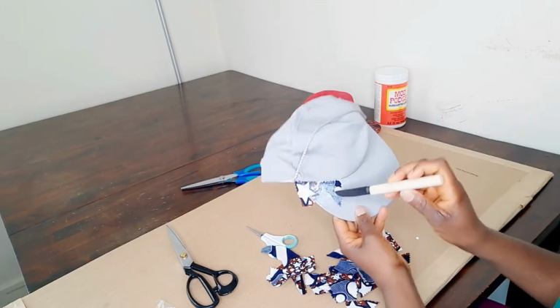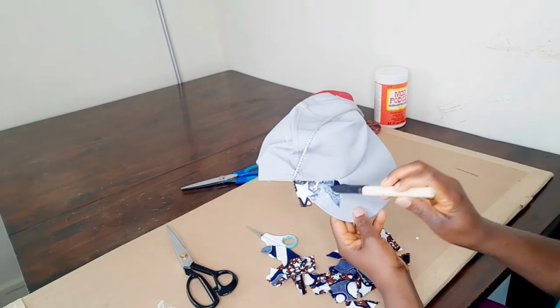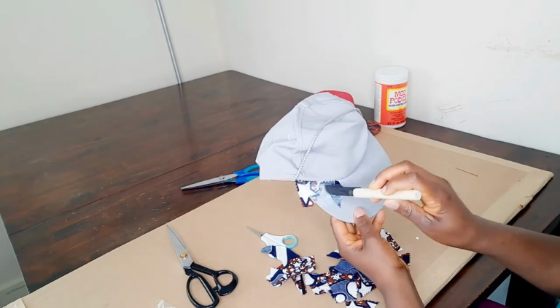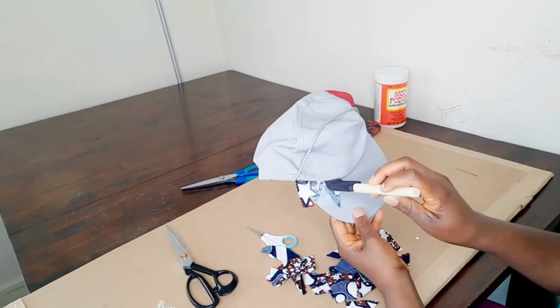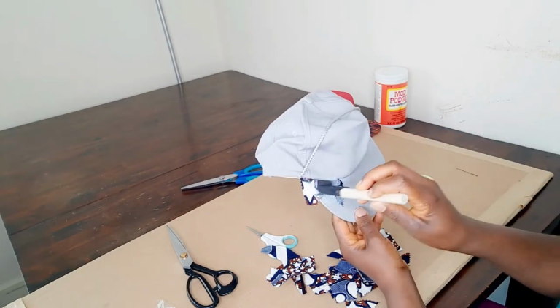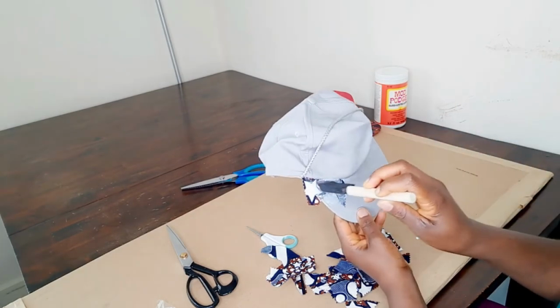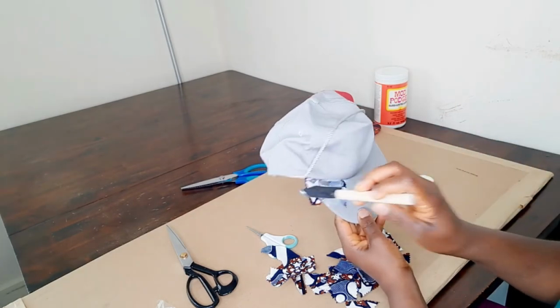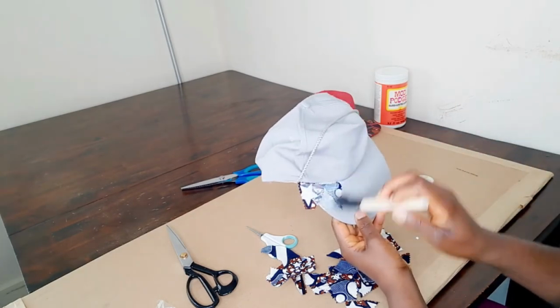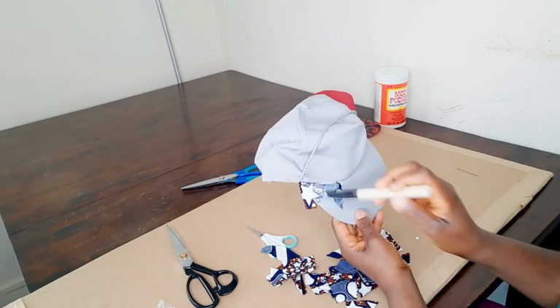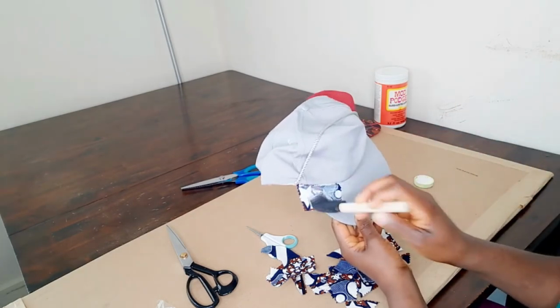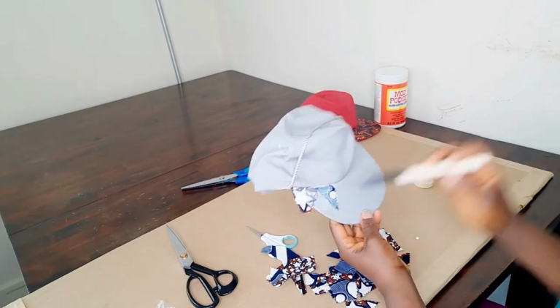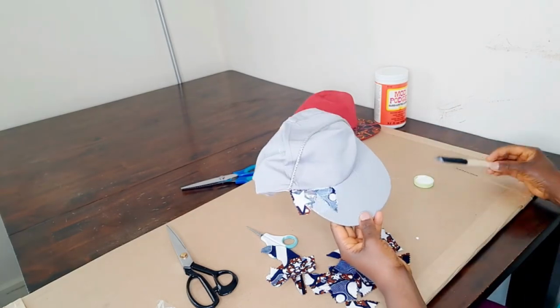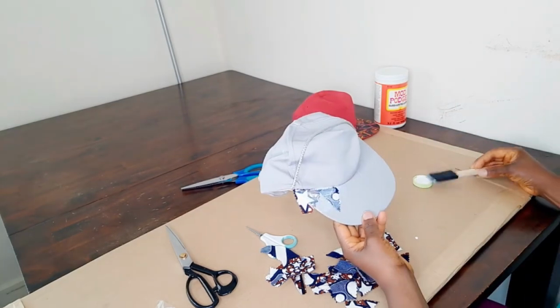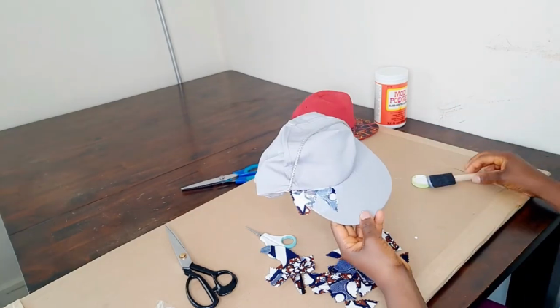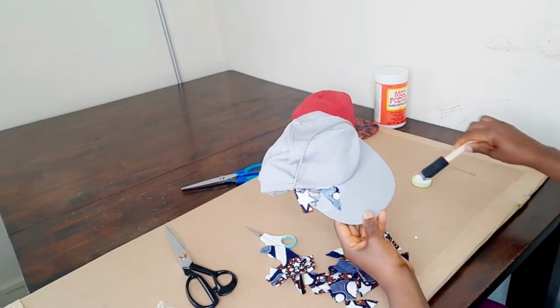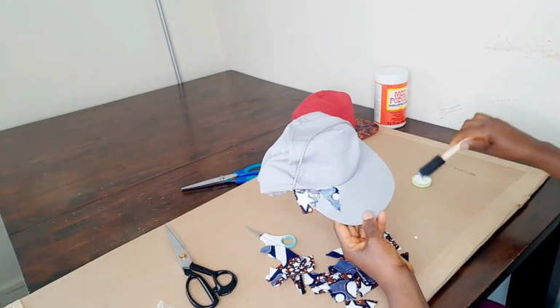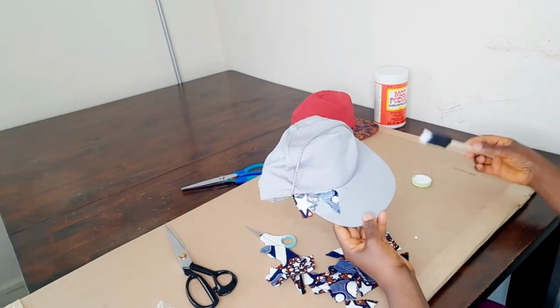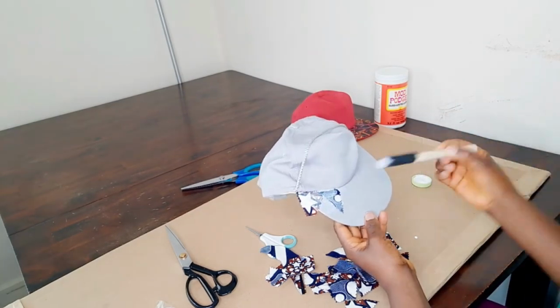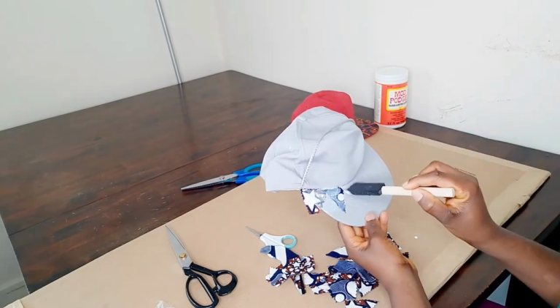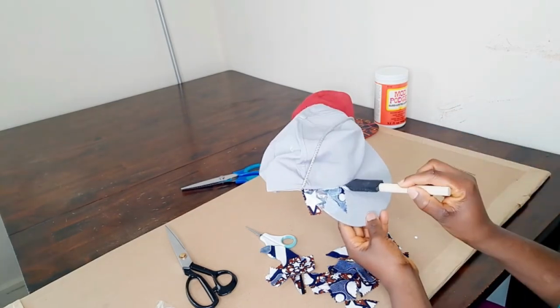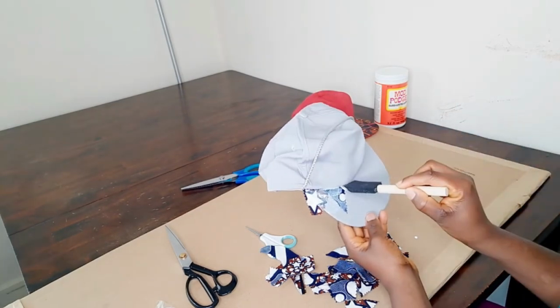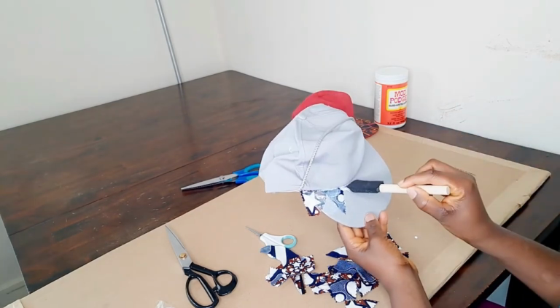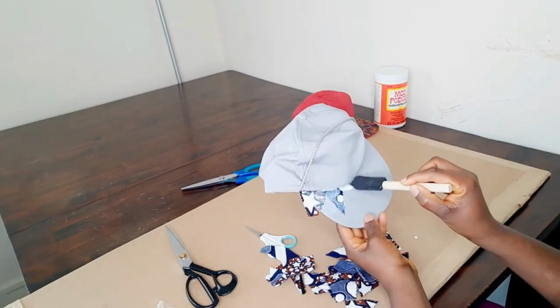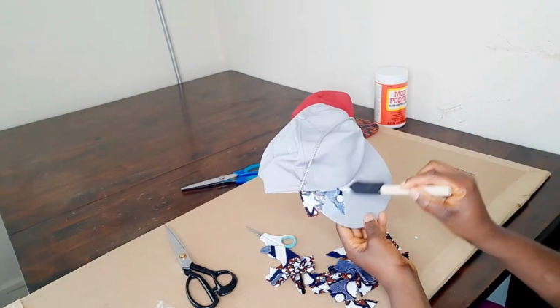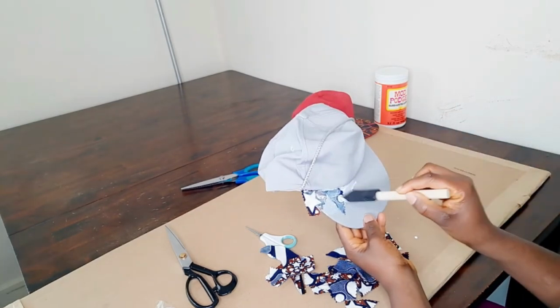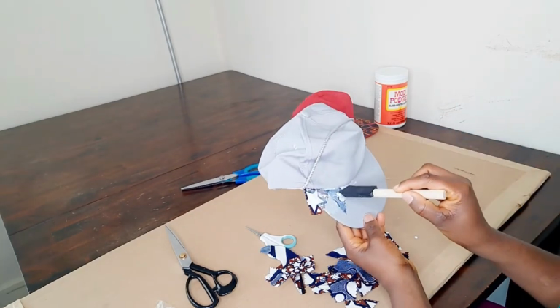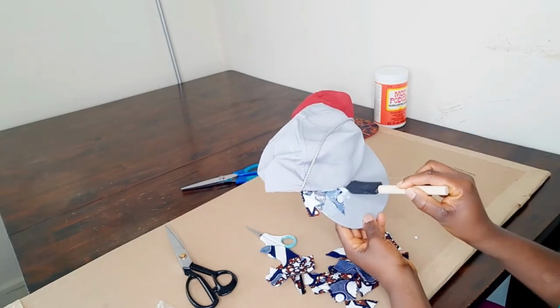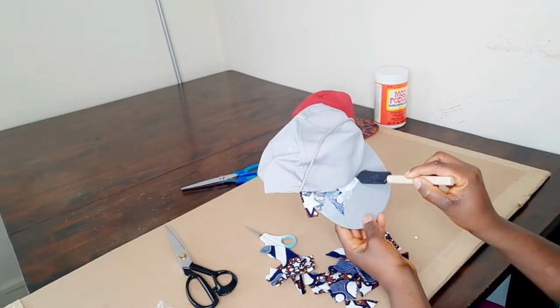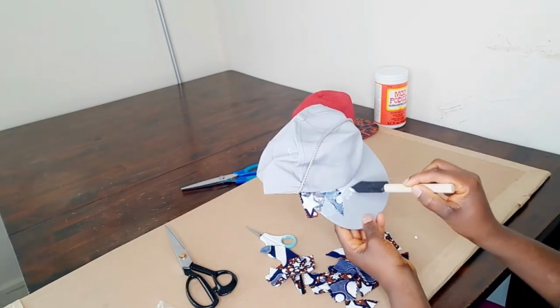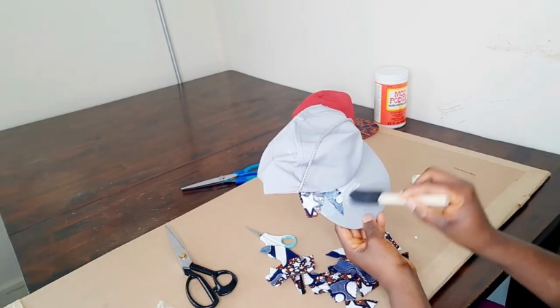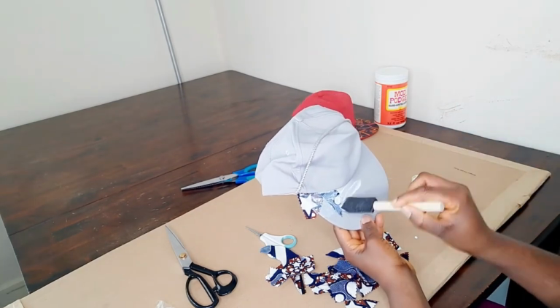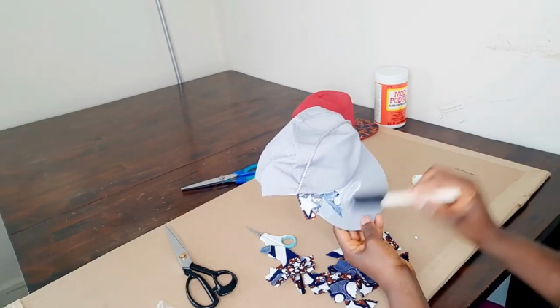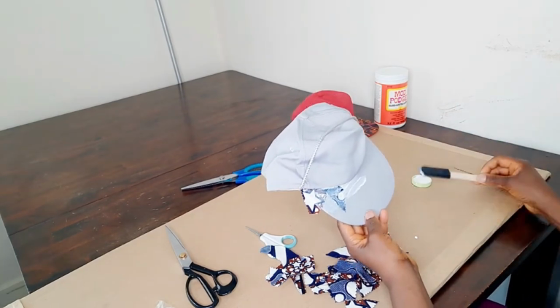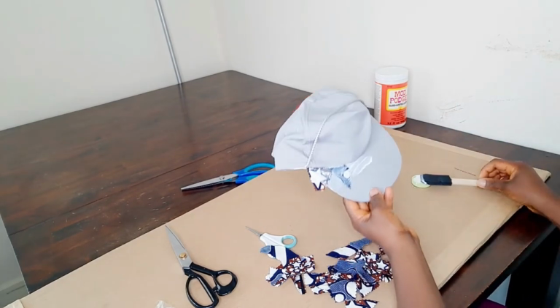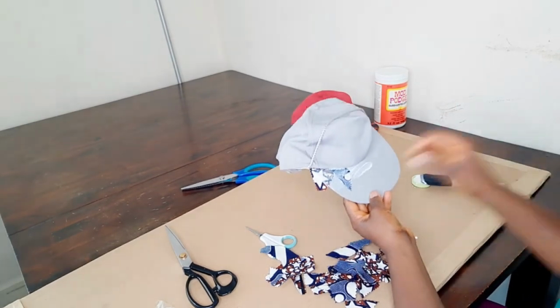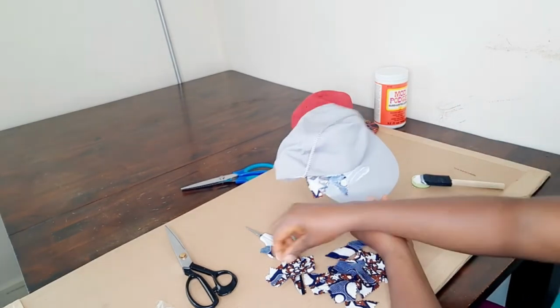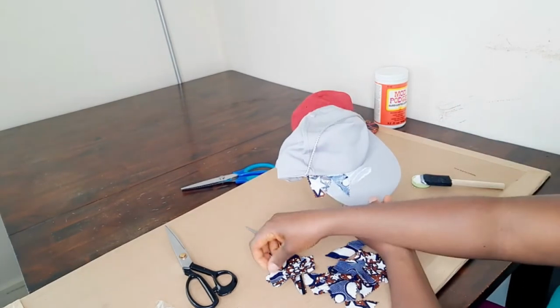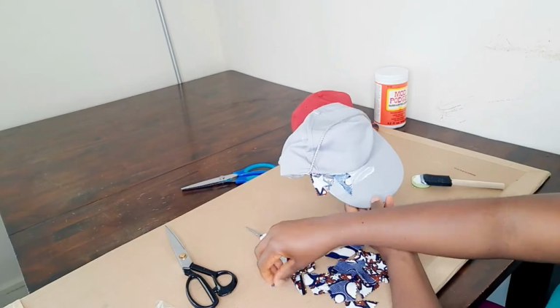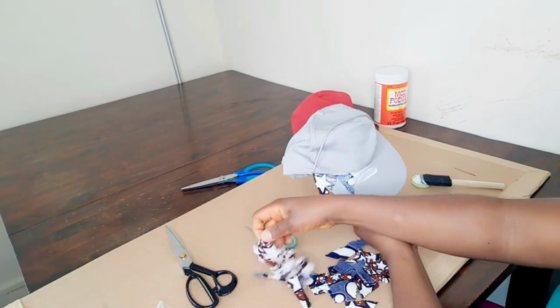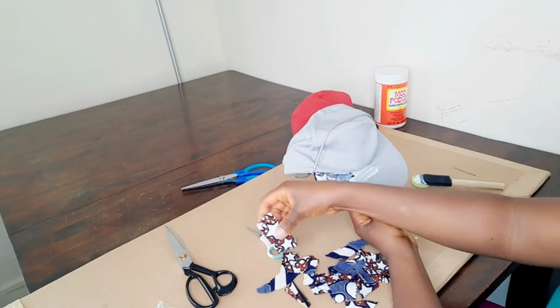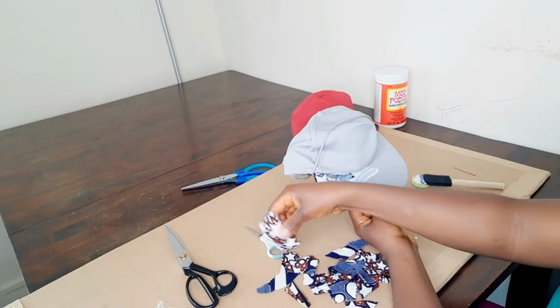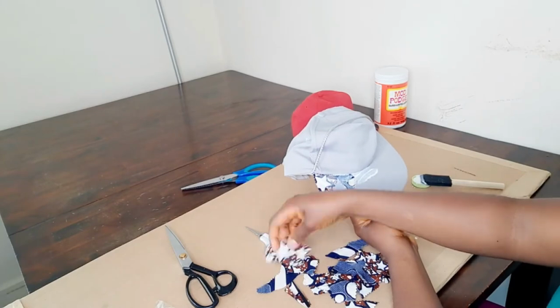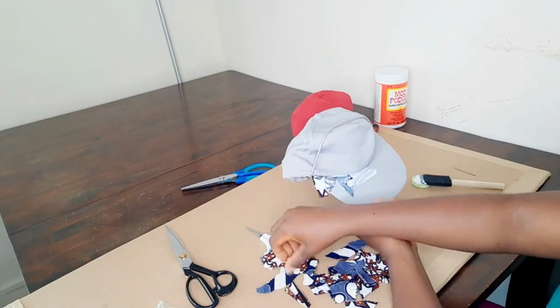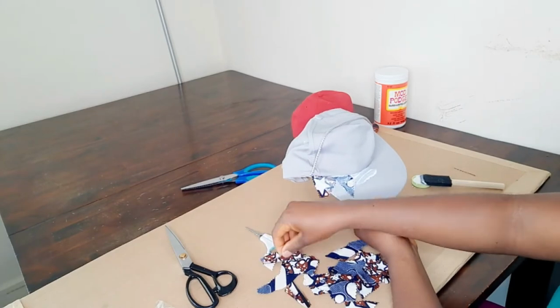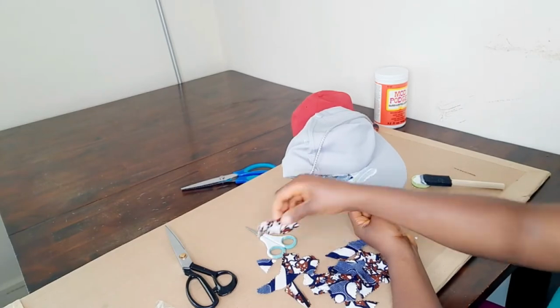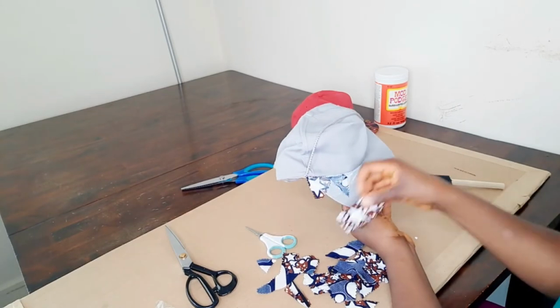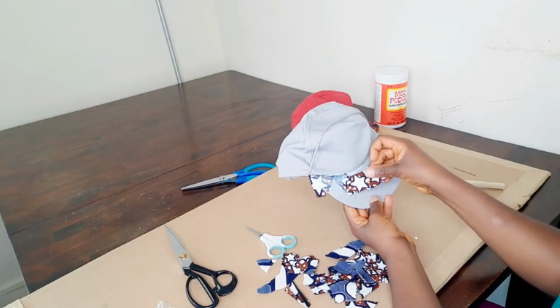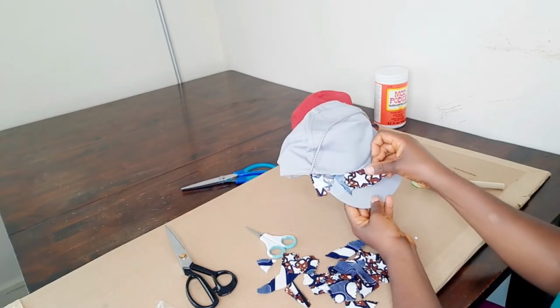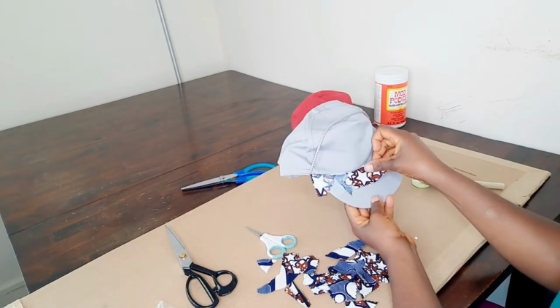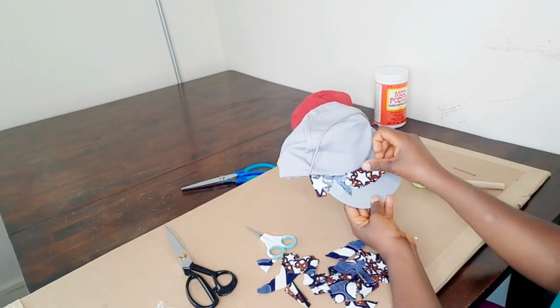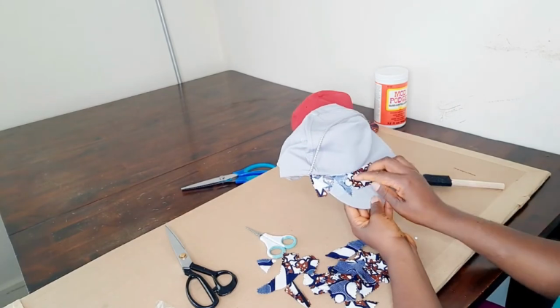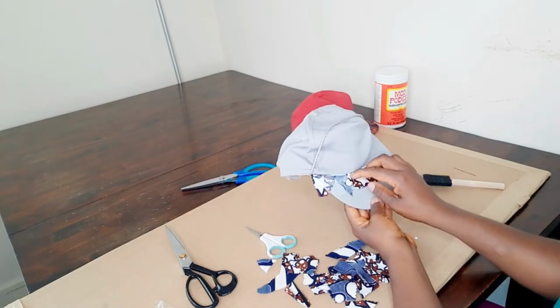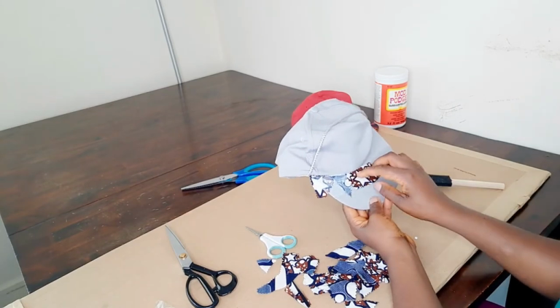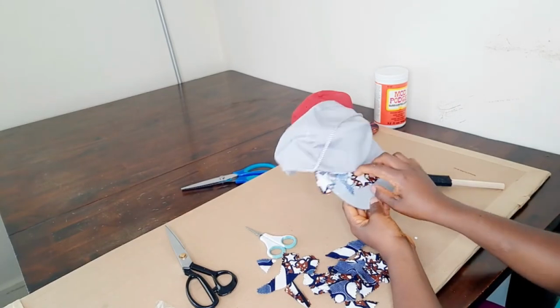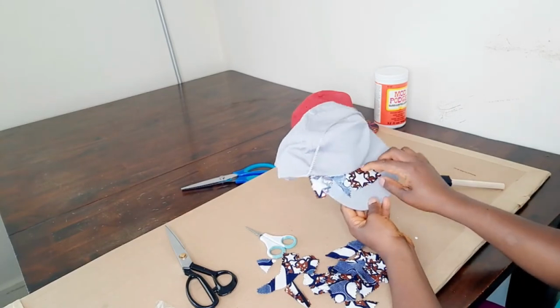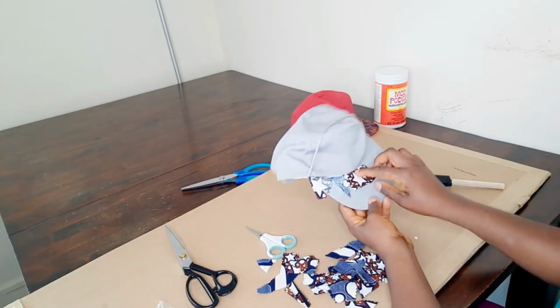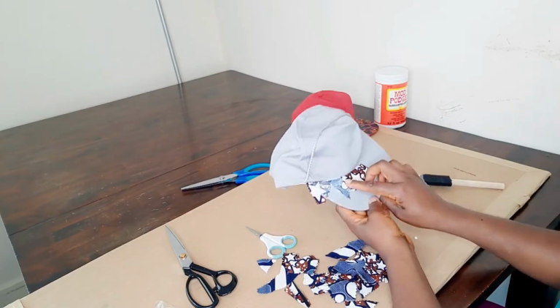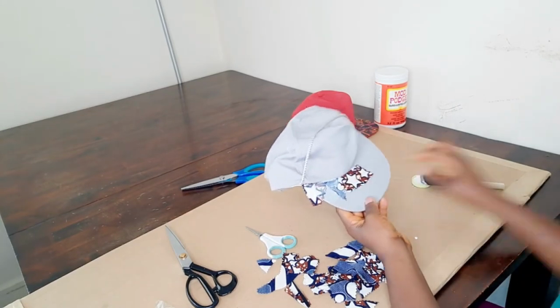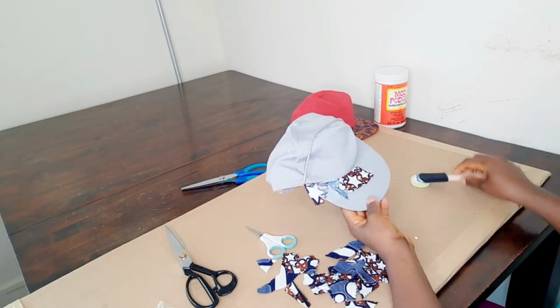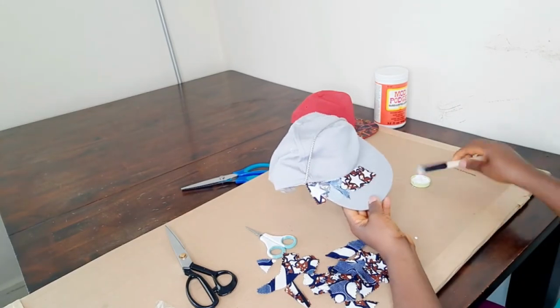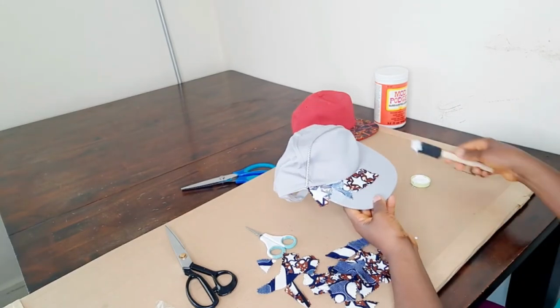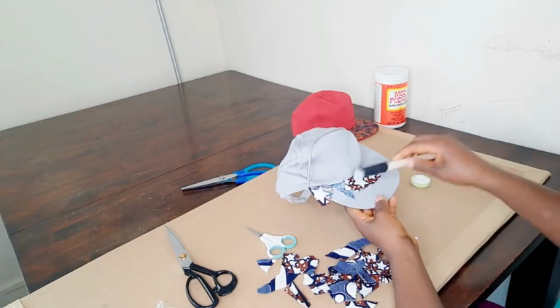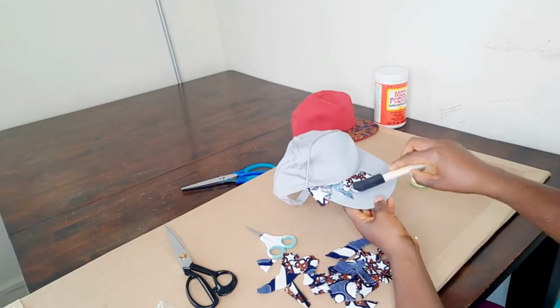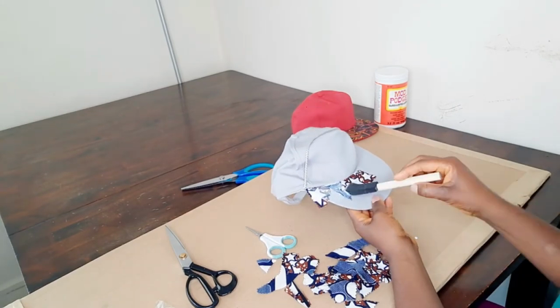That is what you do — you just keep applying glue, and as you go along you start to apply the glue on the fabric as well.